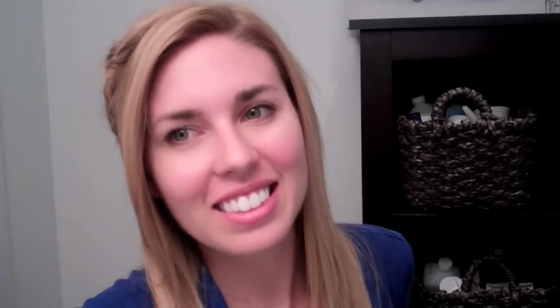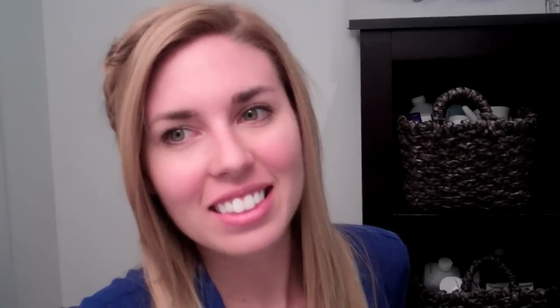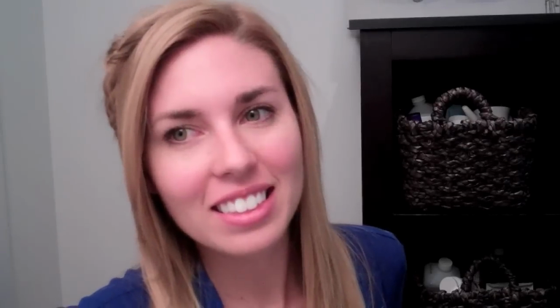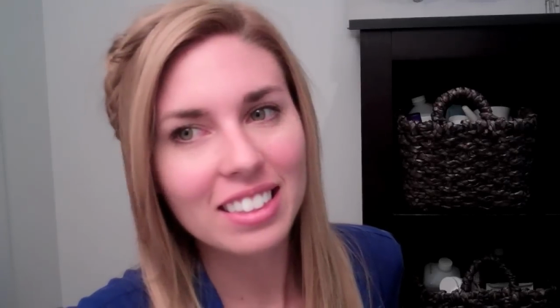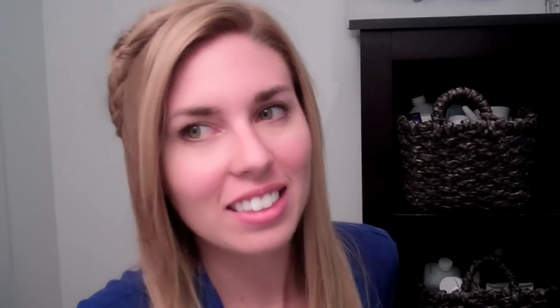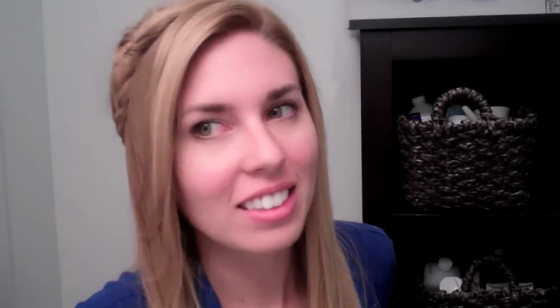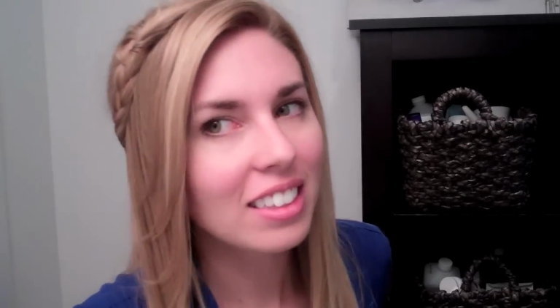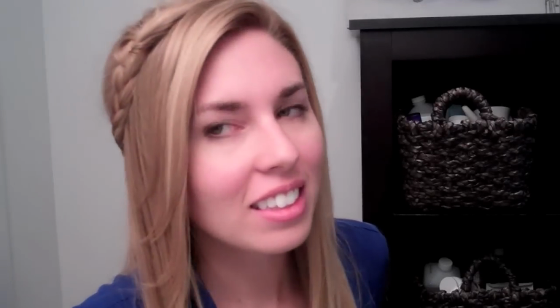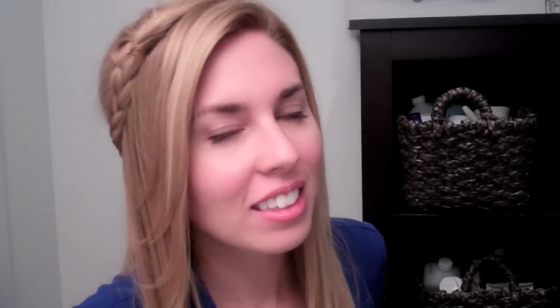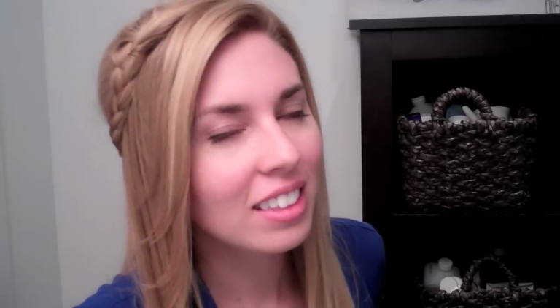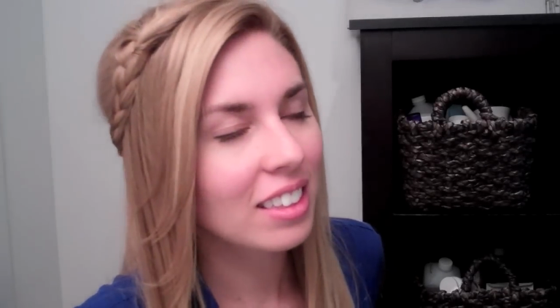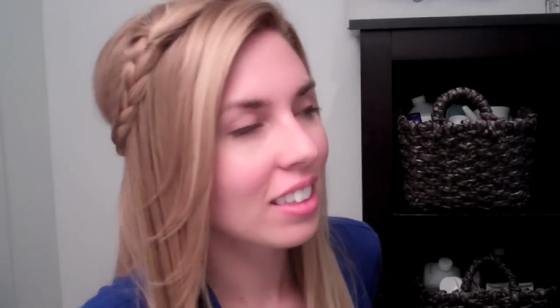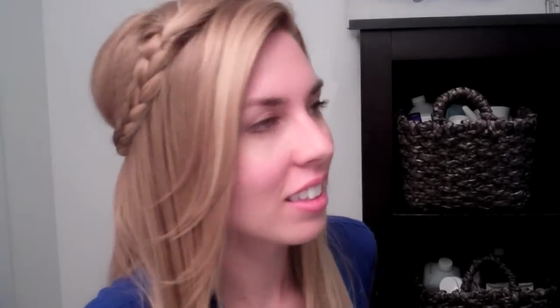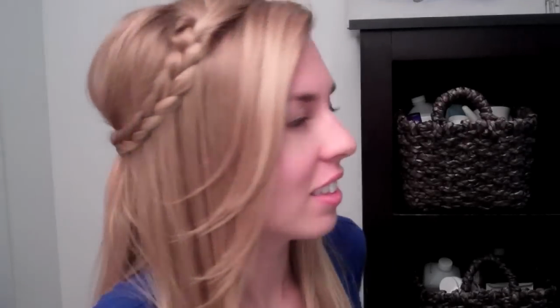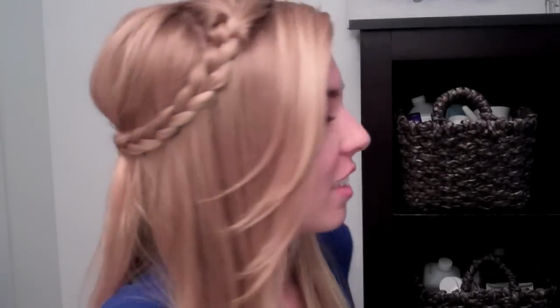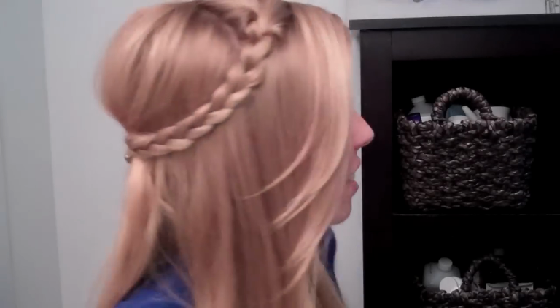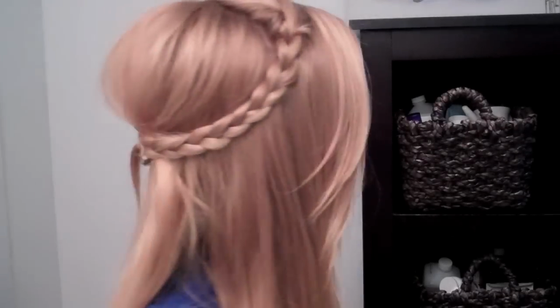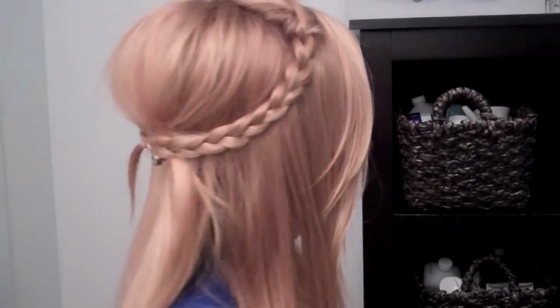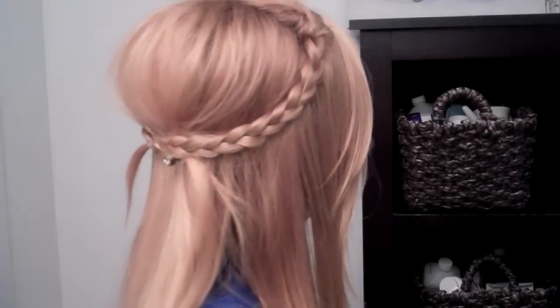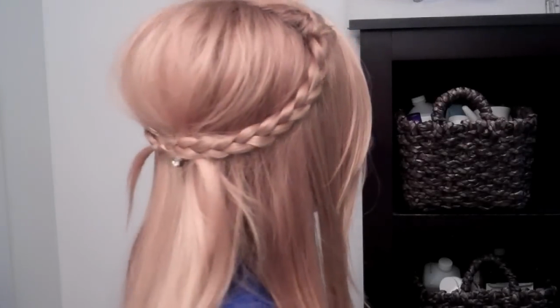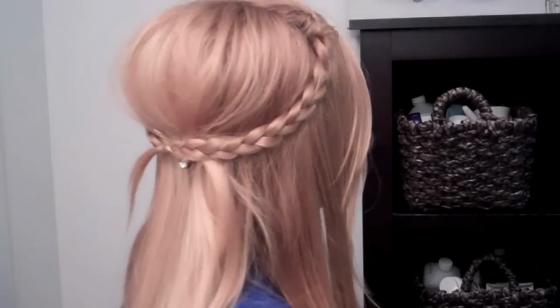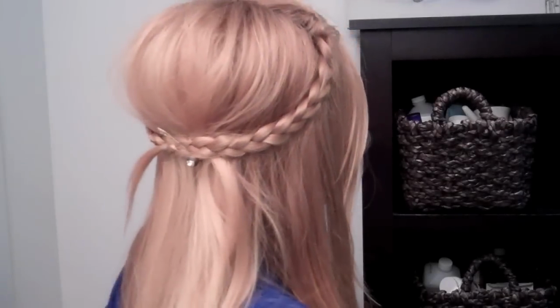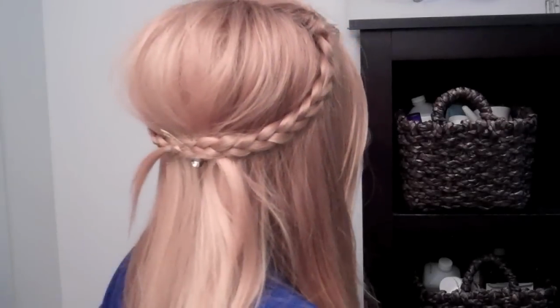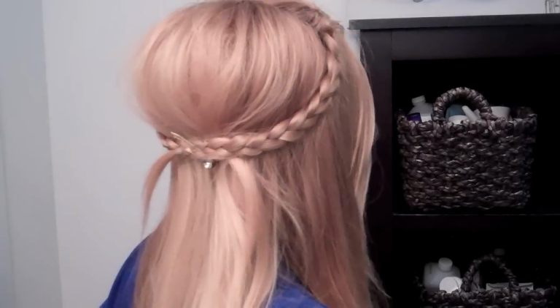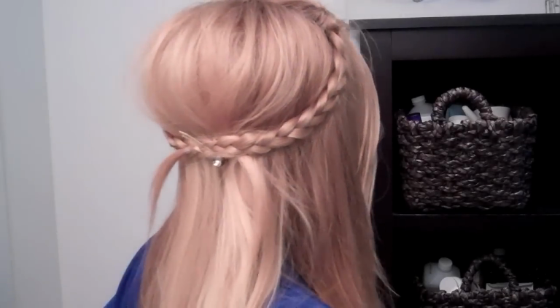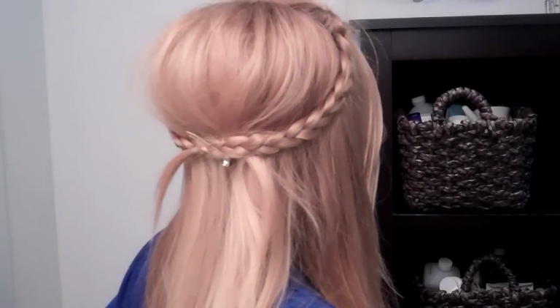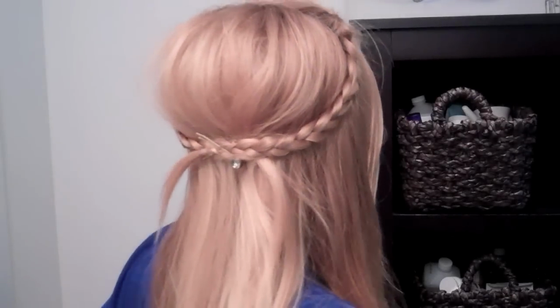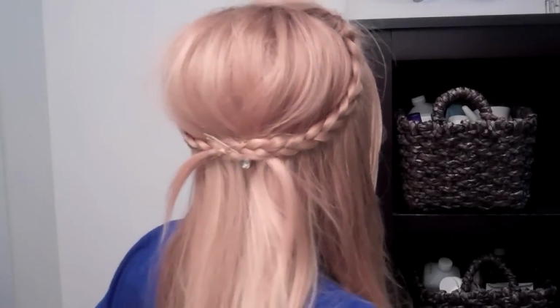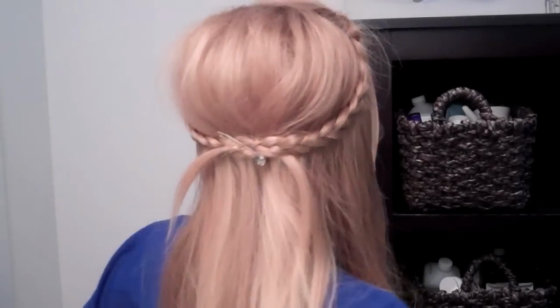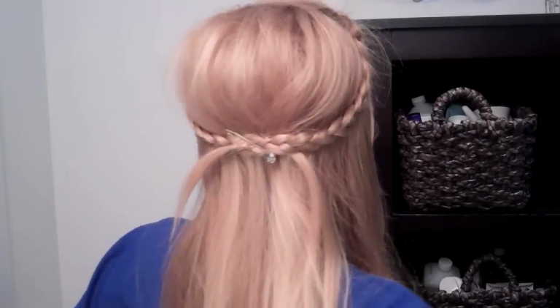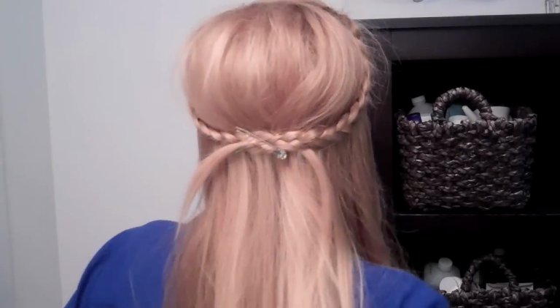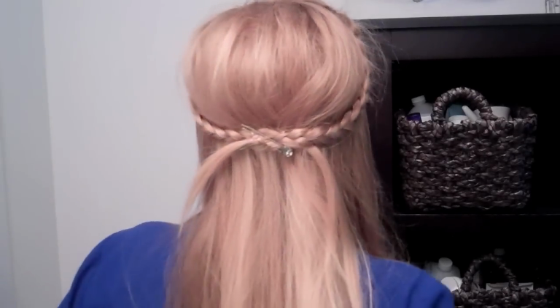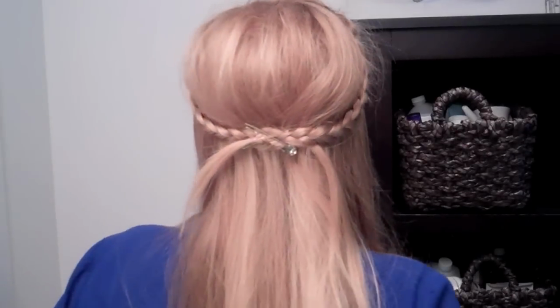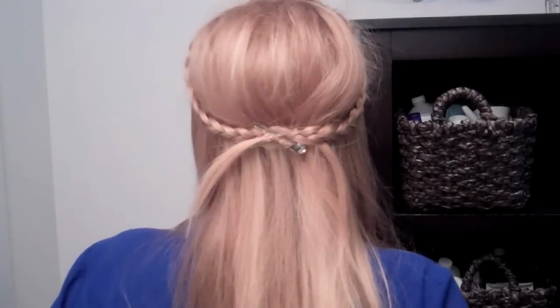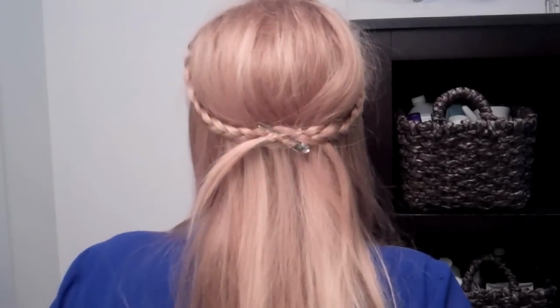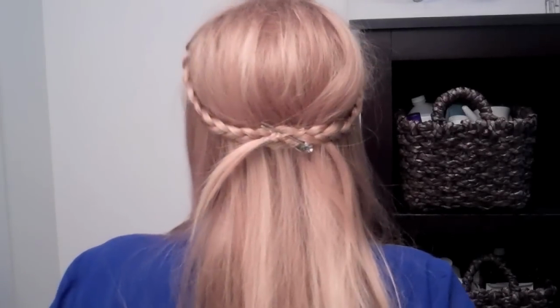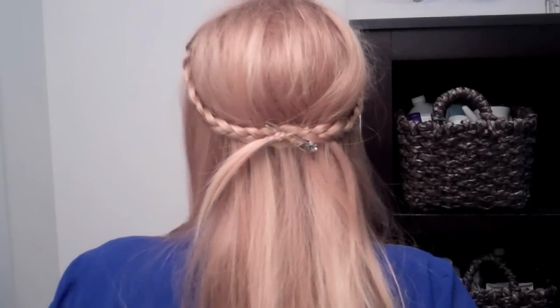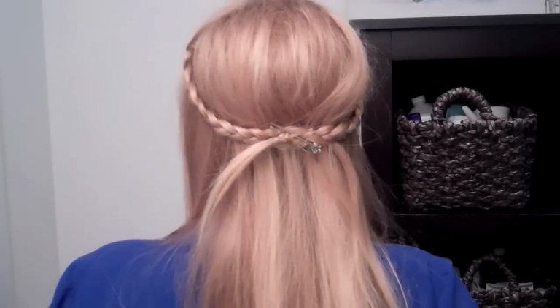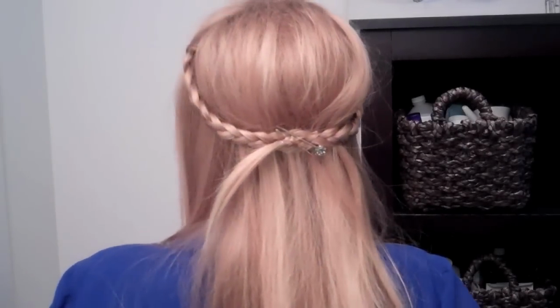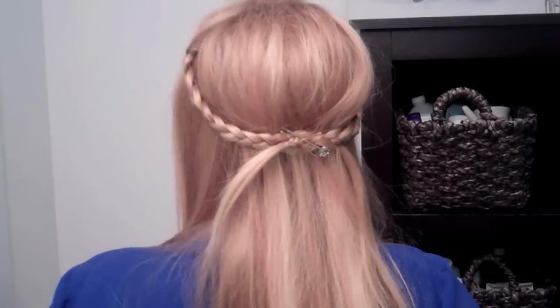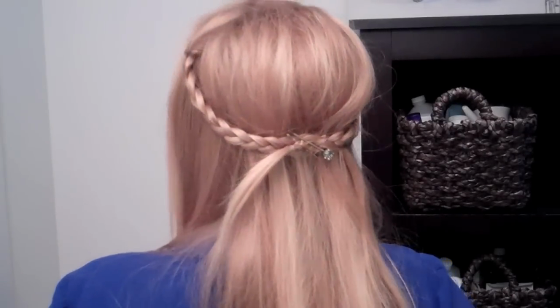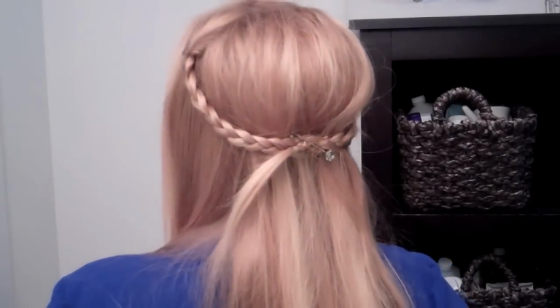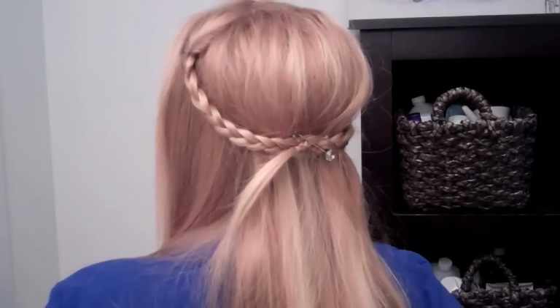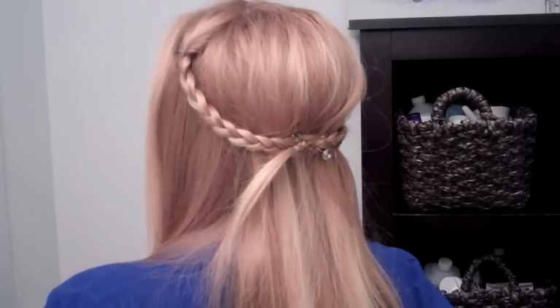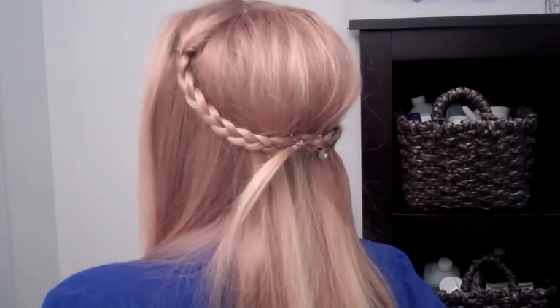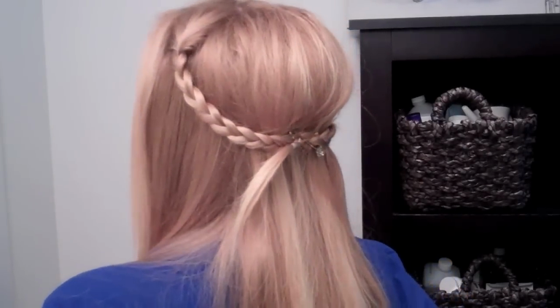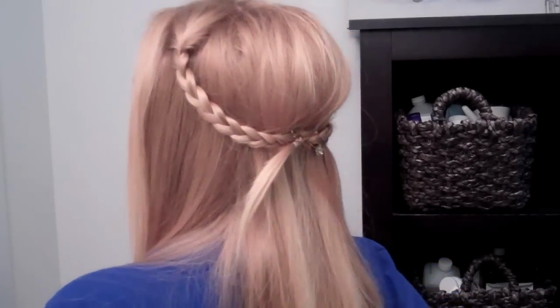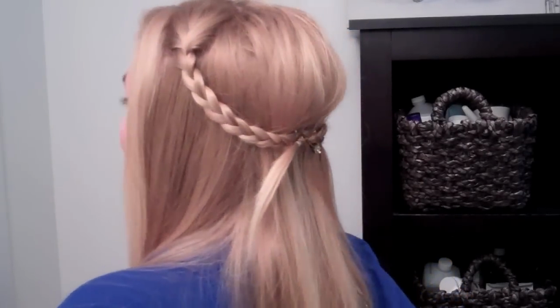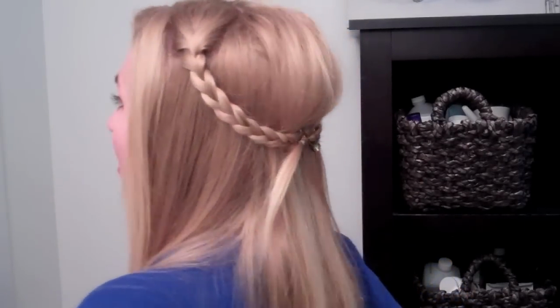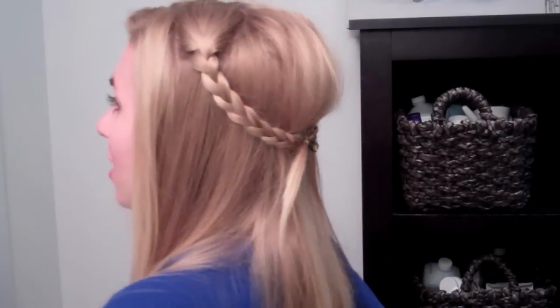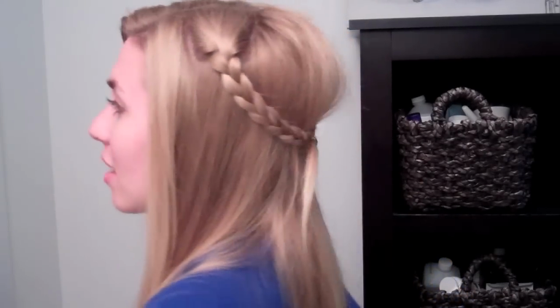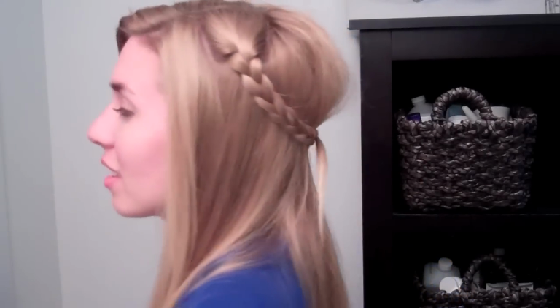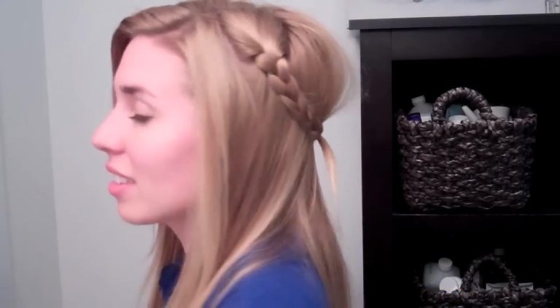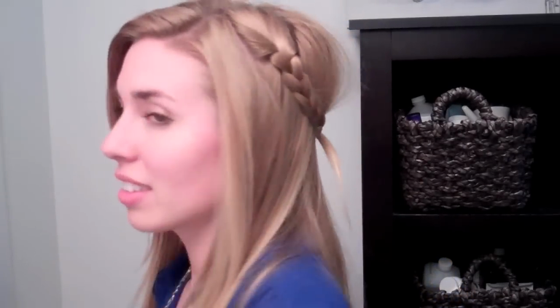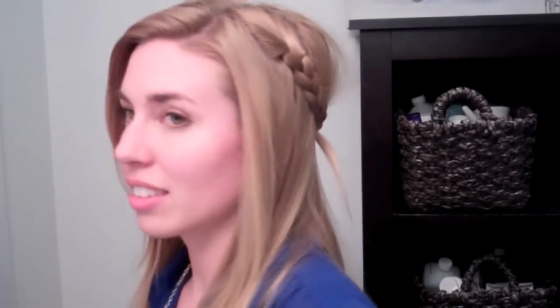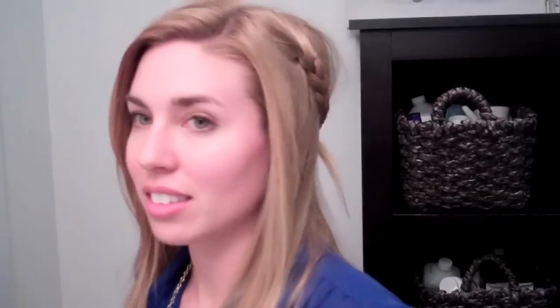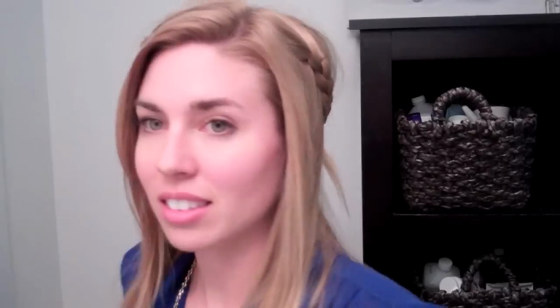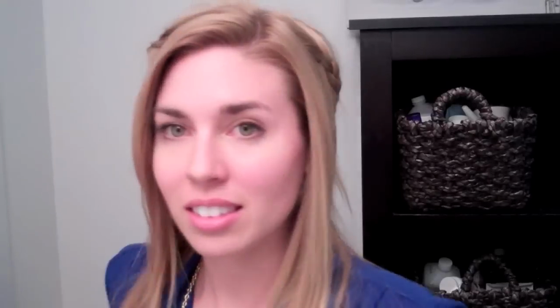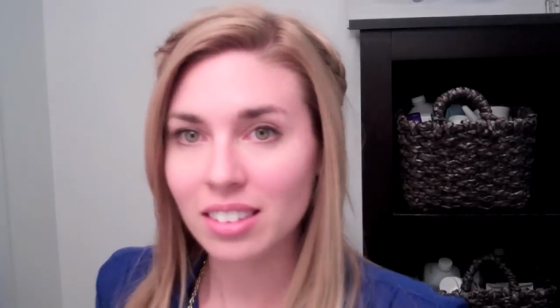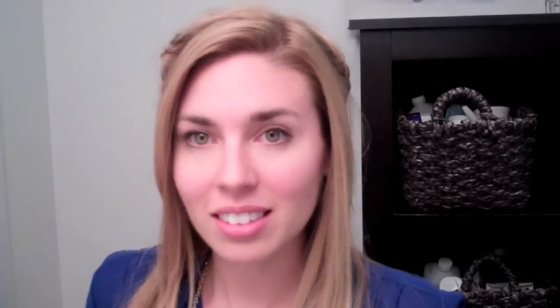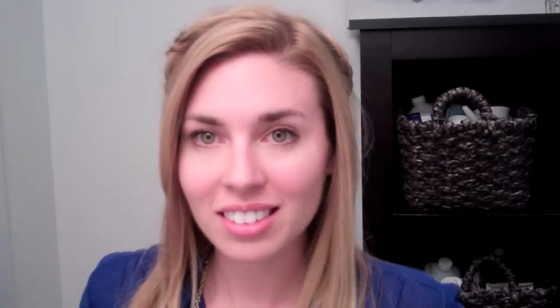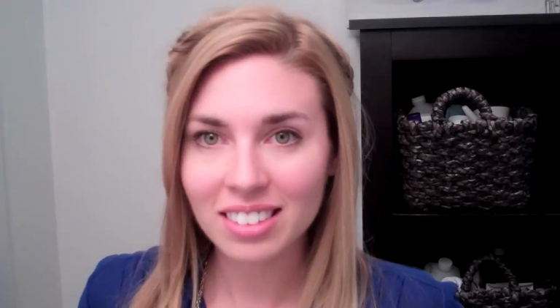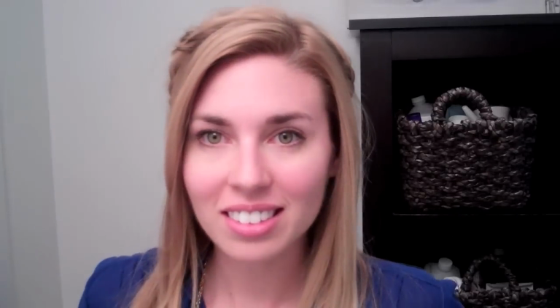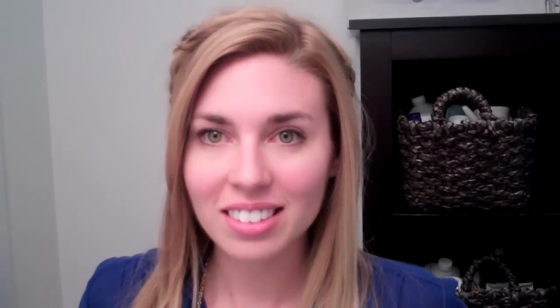Hey guys! Today I'm going to be showing you this really simple 70's inspired kind of bohemian hairstyle.